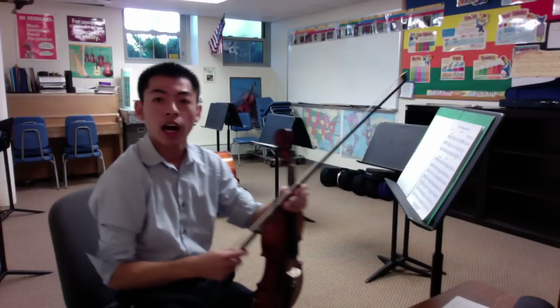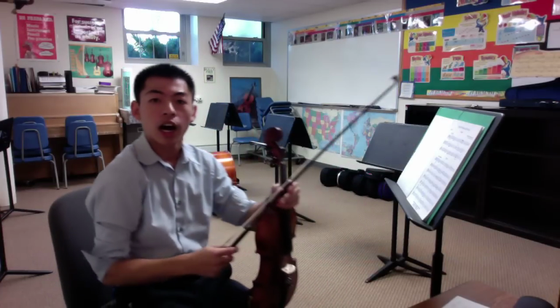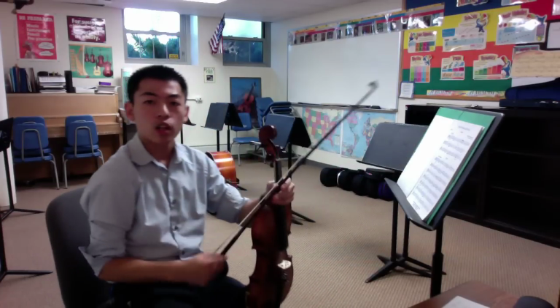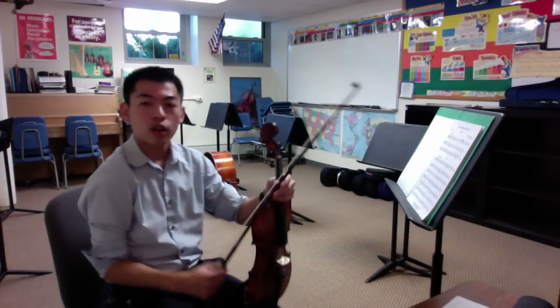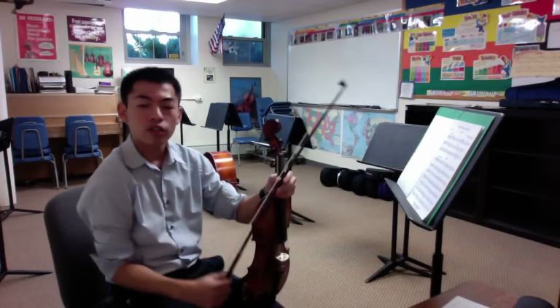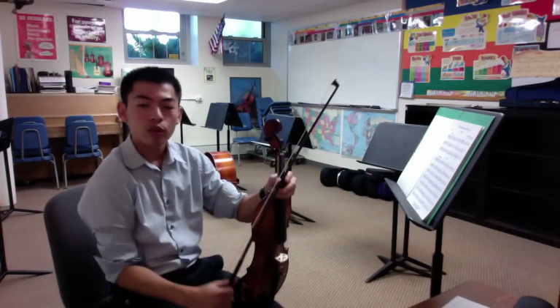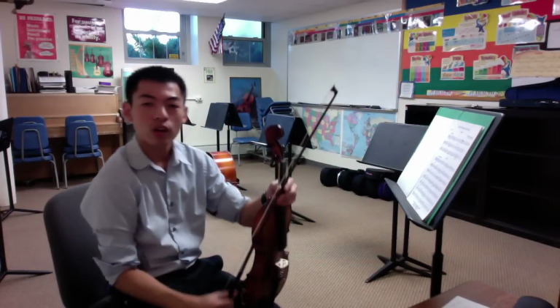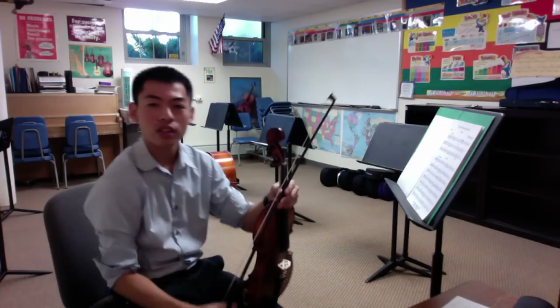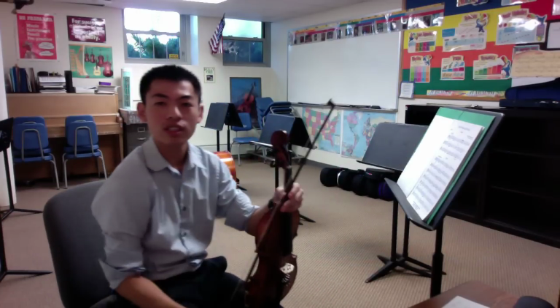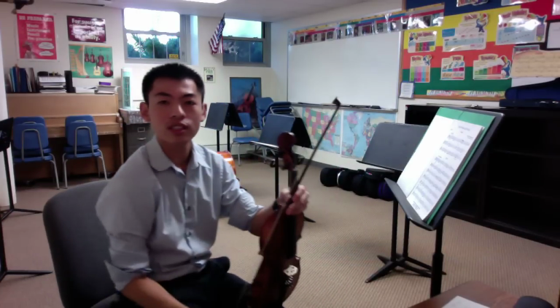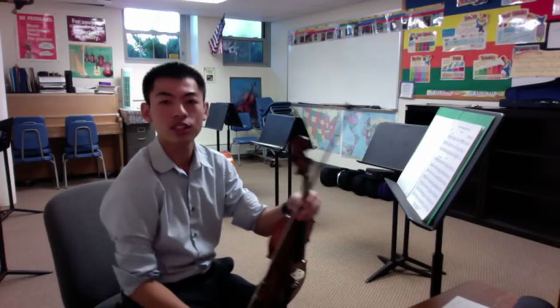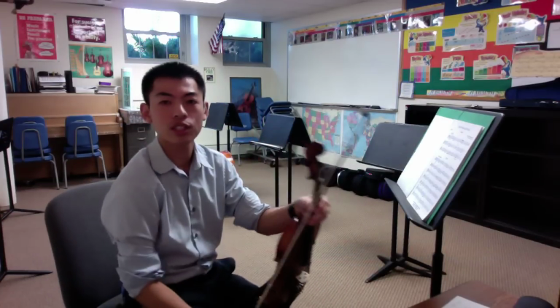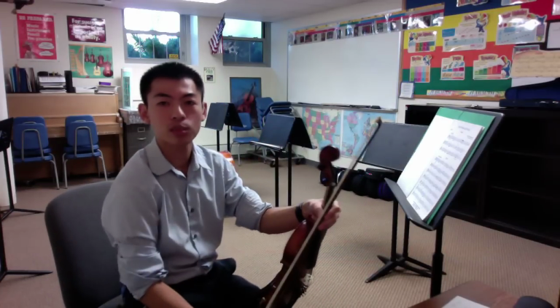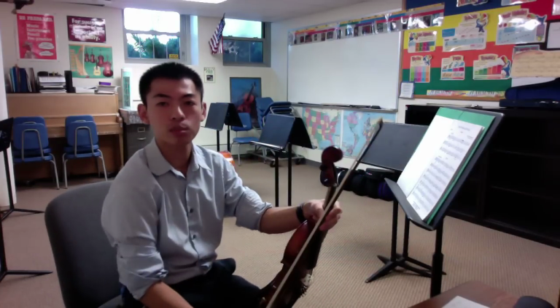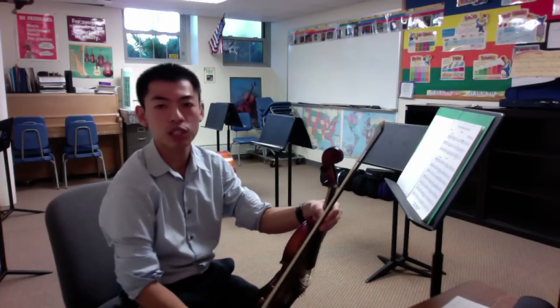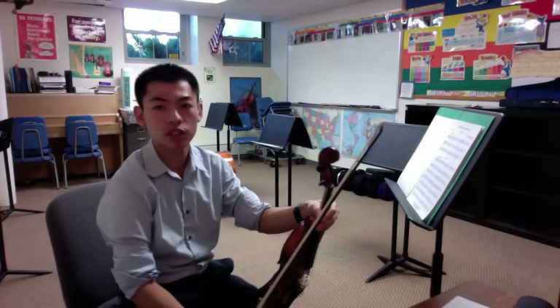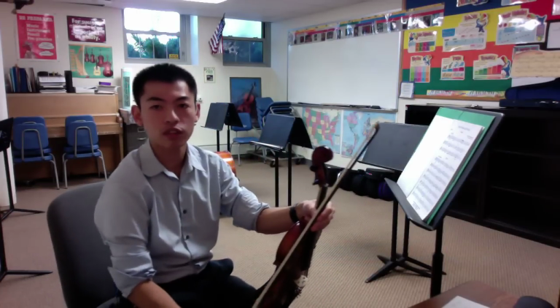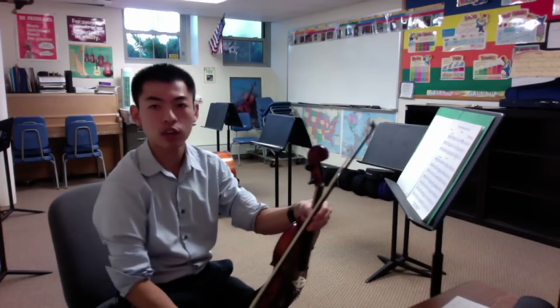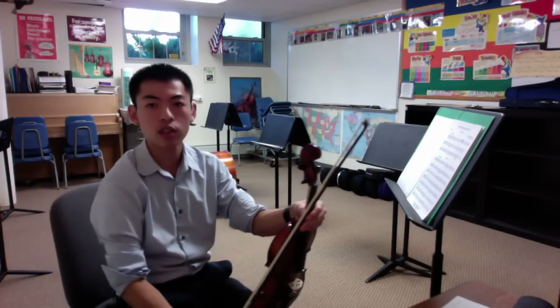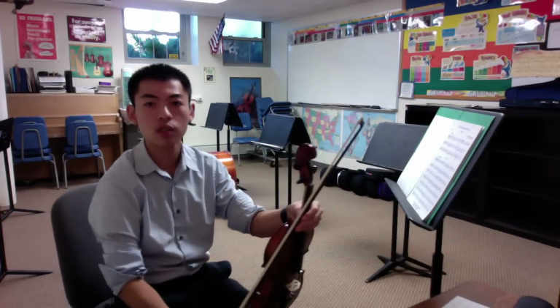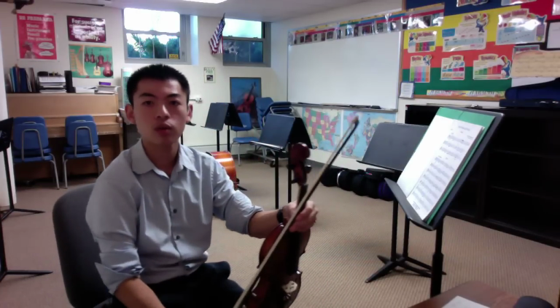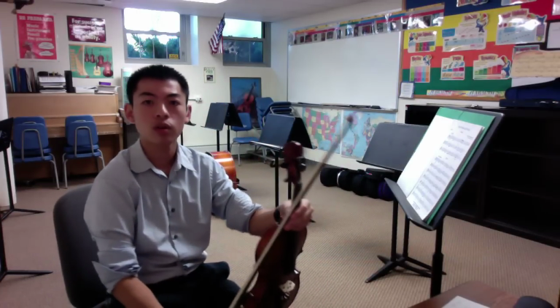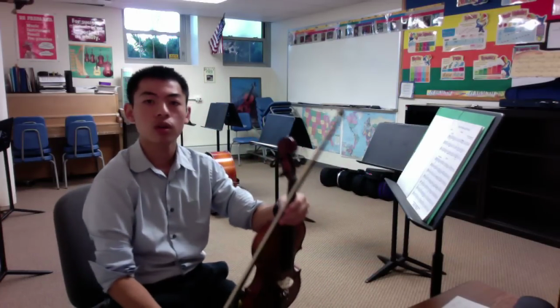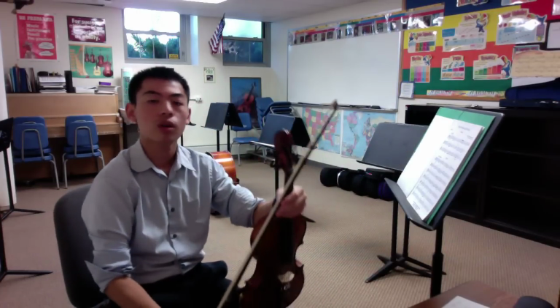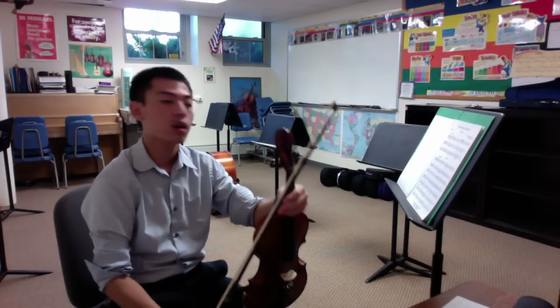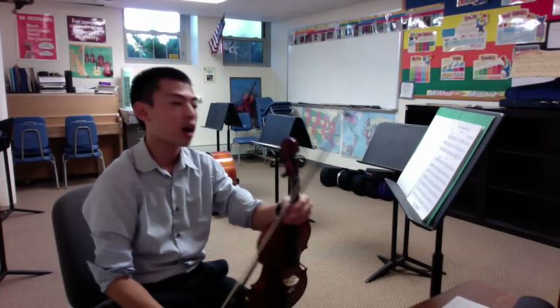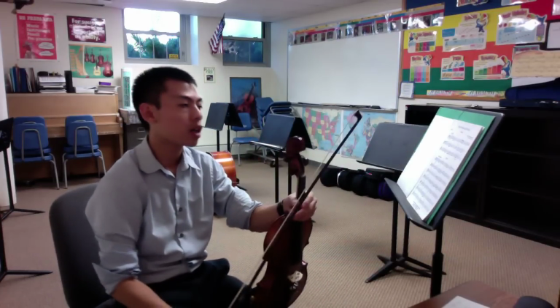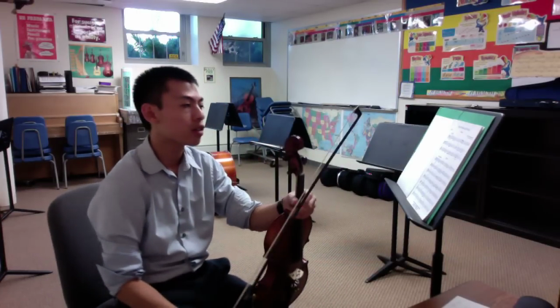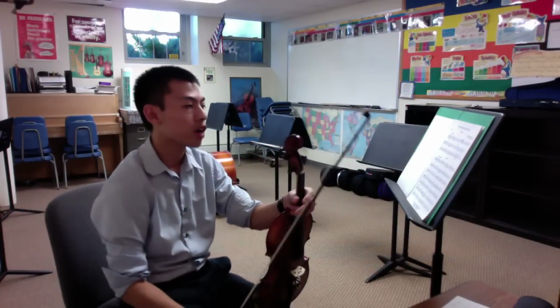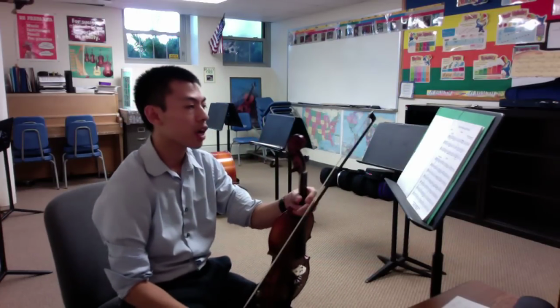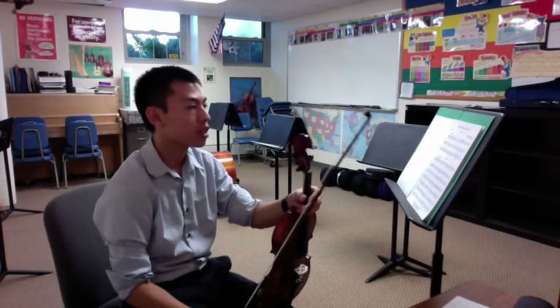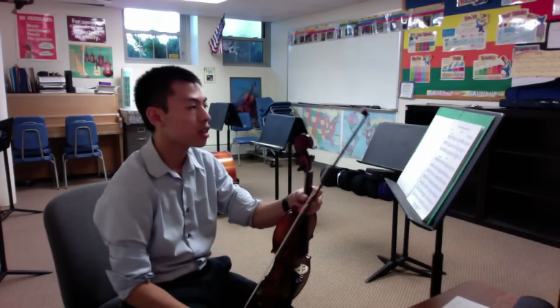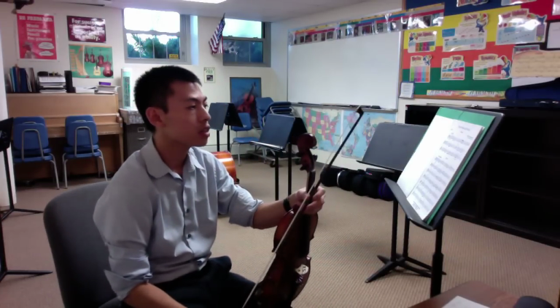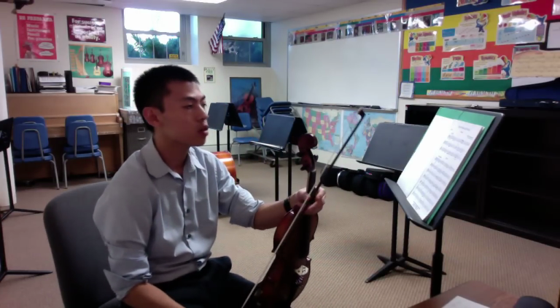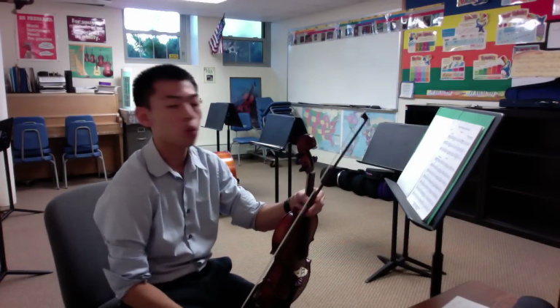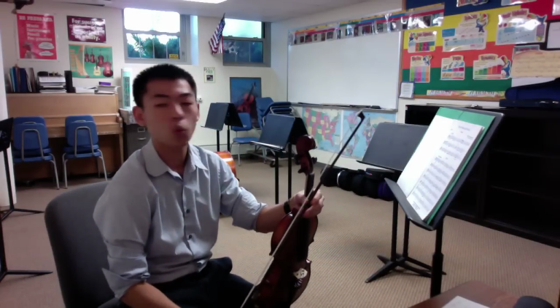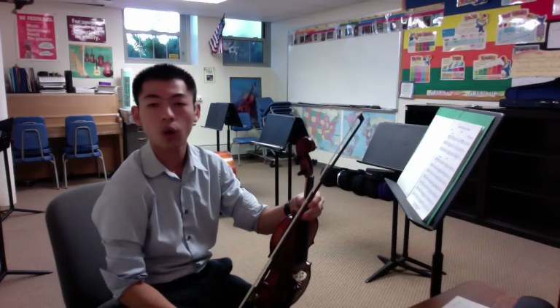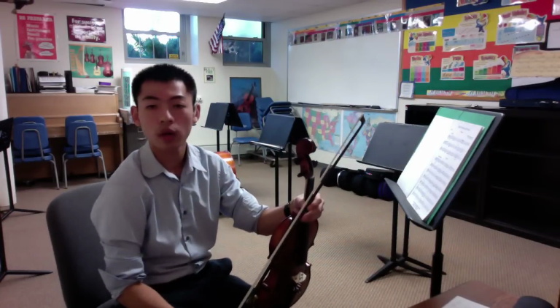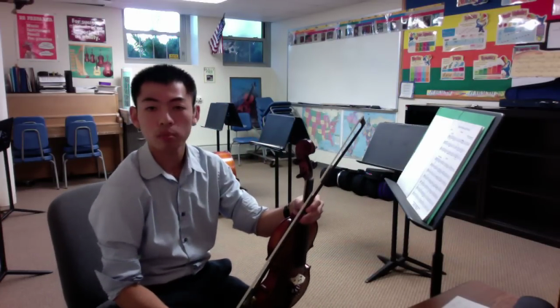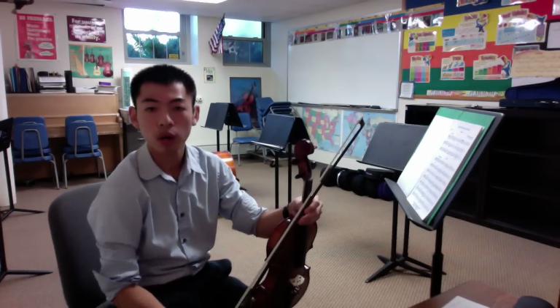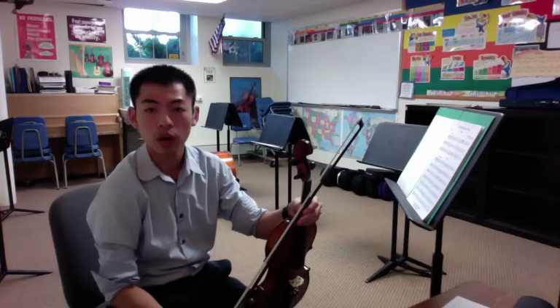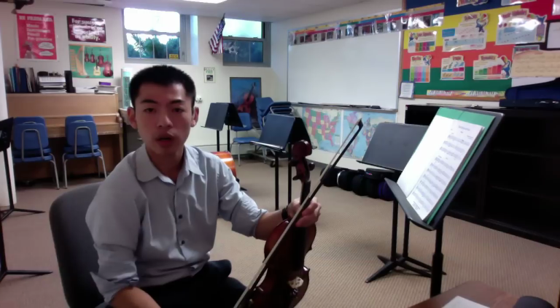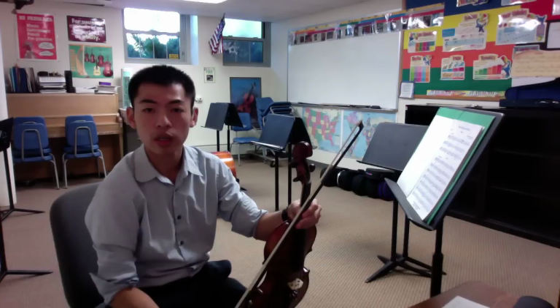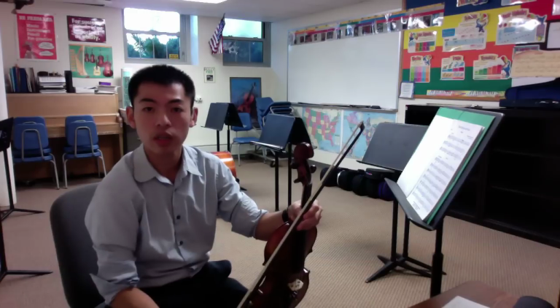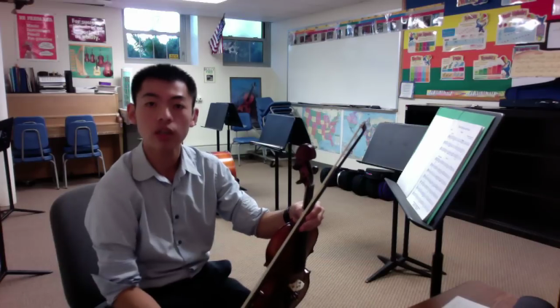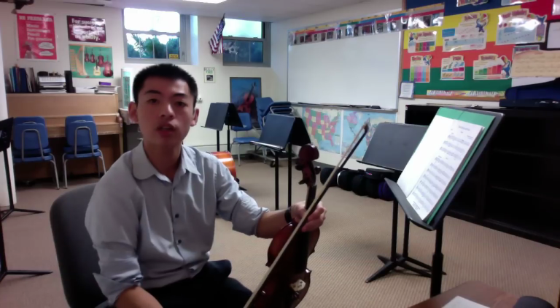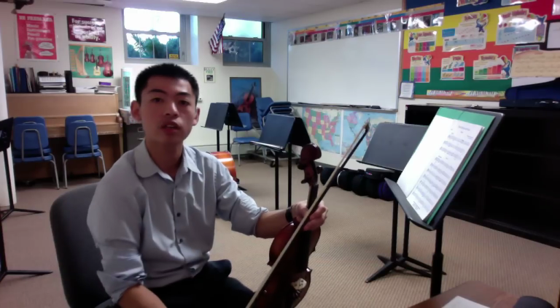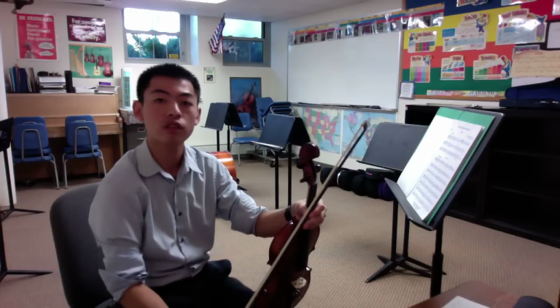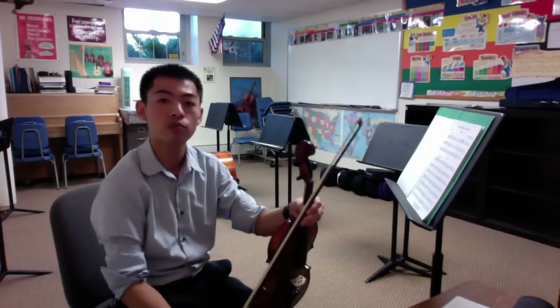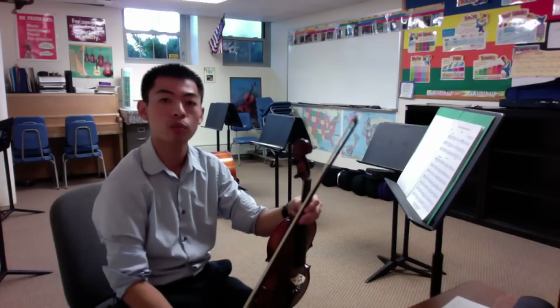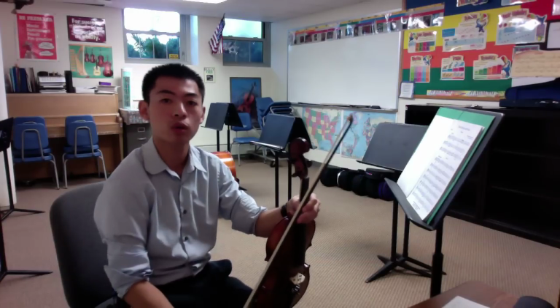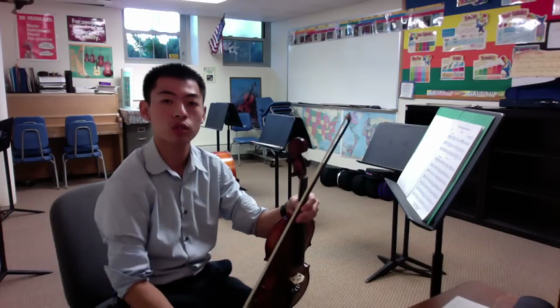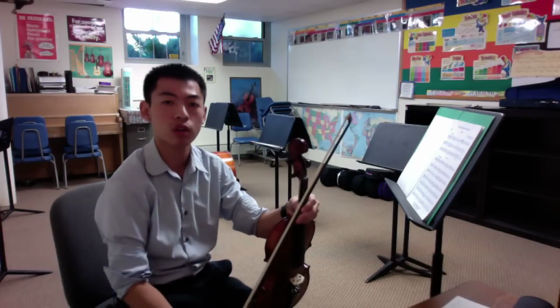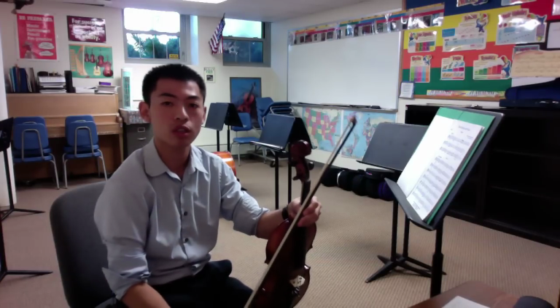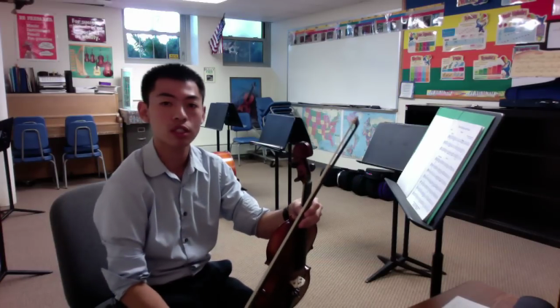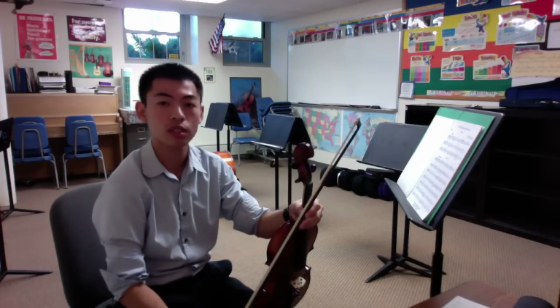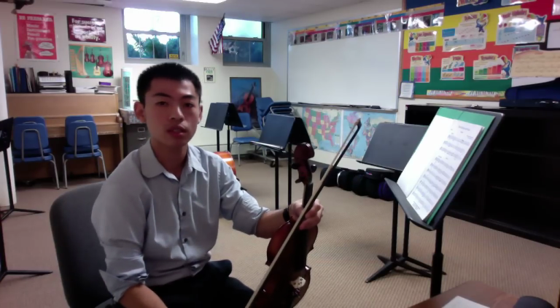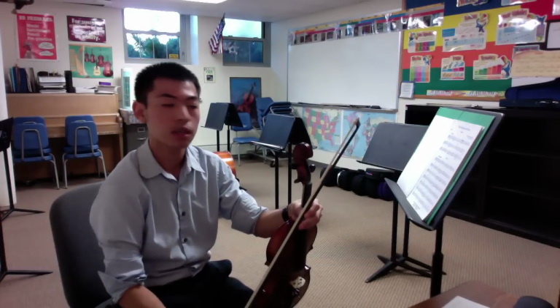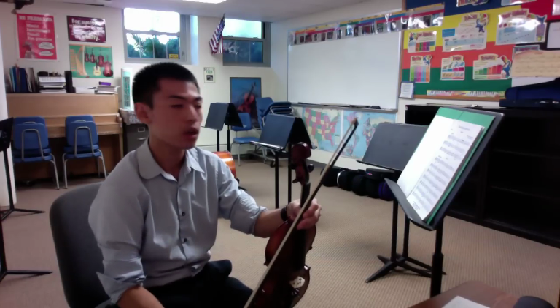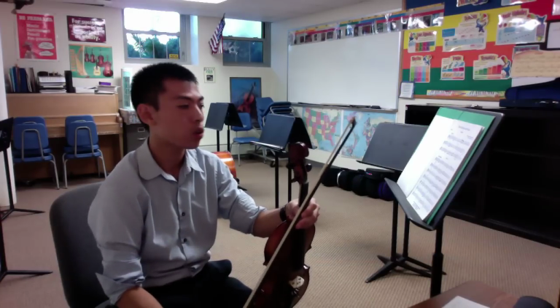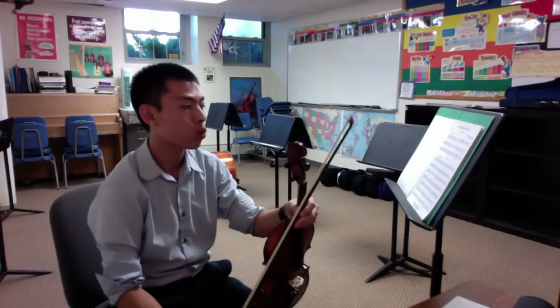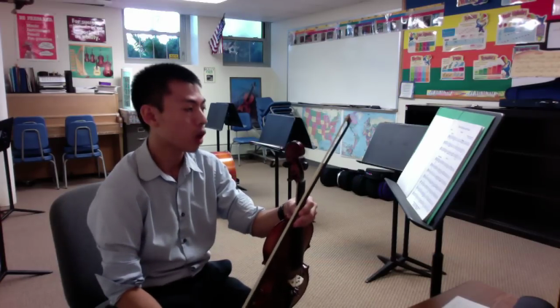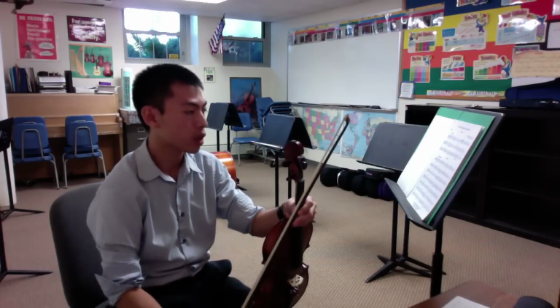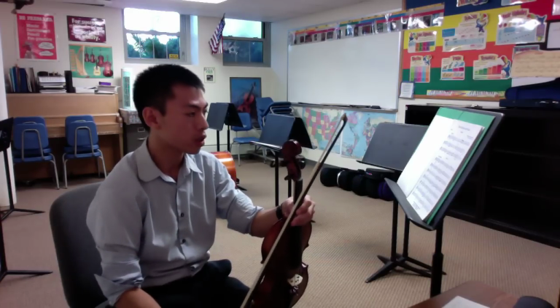Hello everyone, this is Mr. Fung on the violin, one part of Mozart's Rondo.